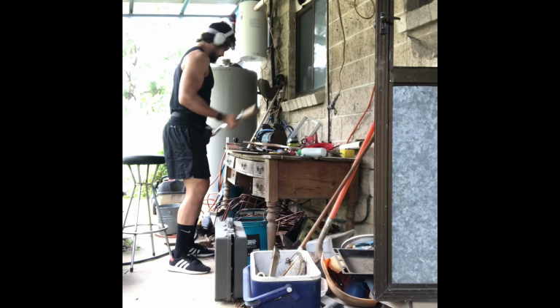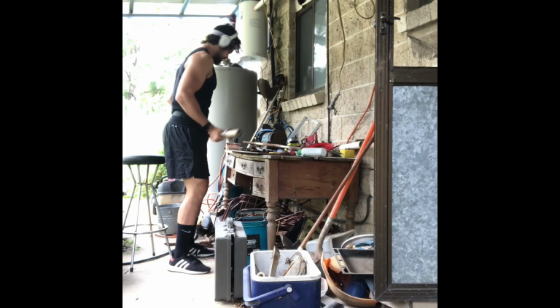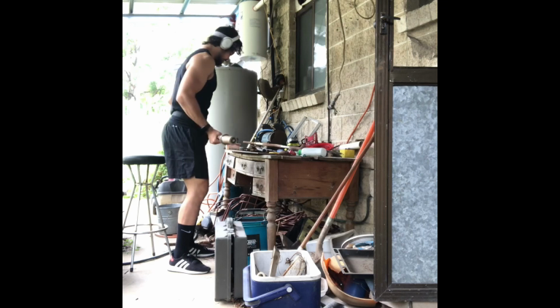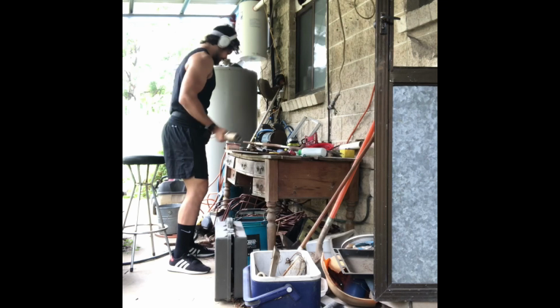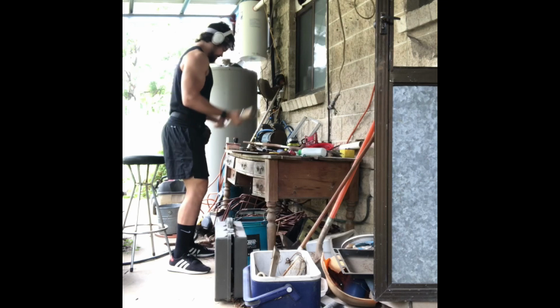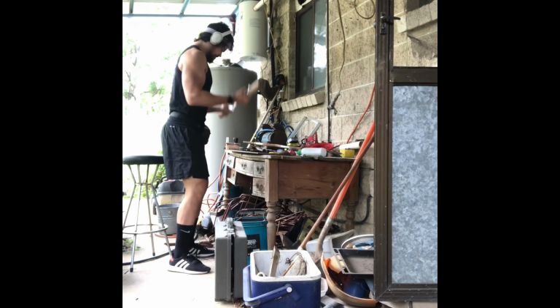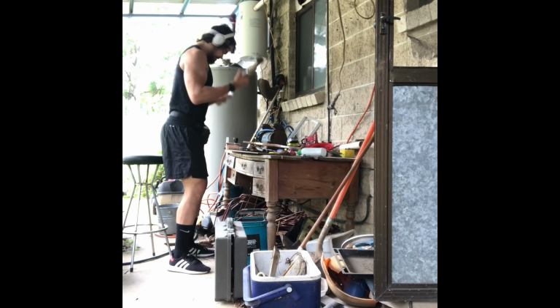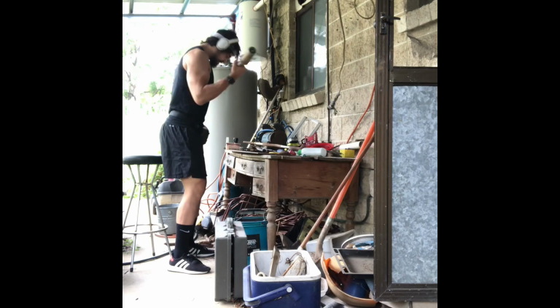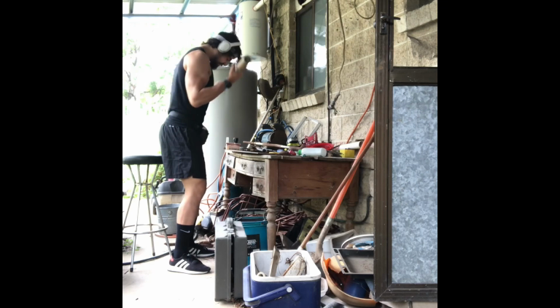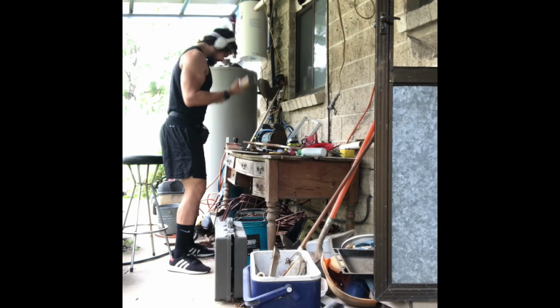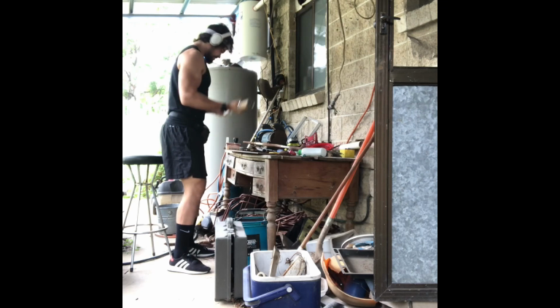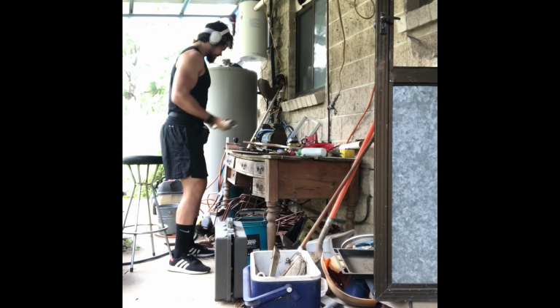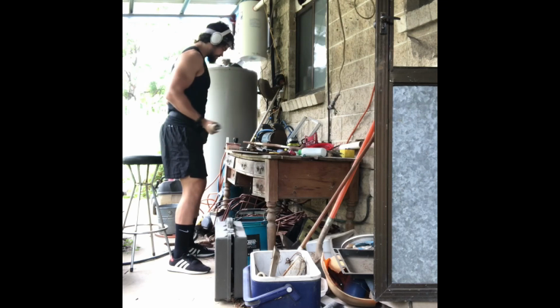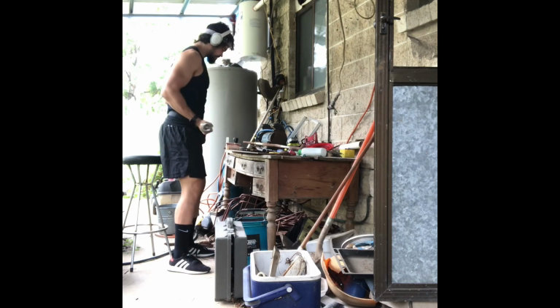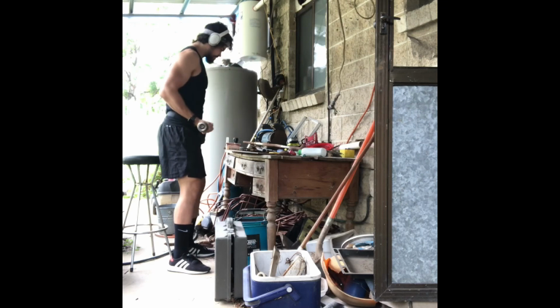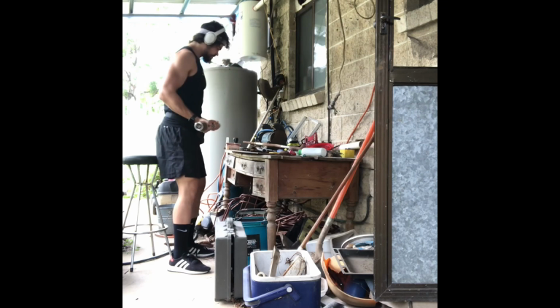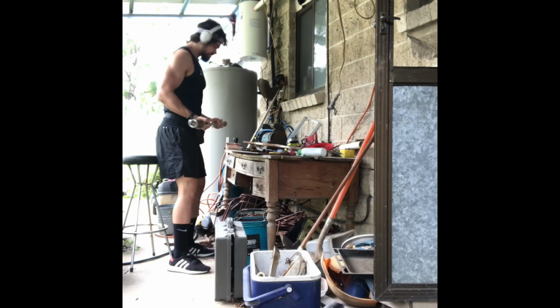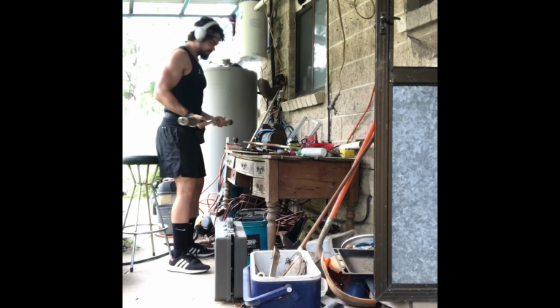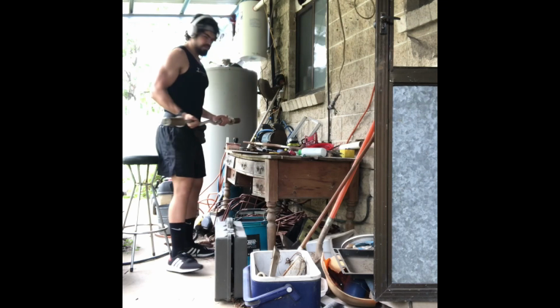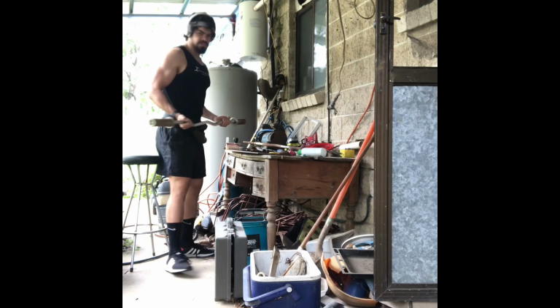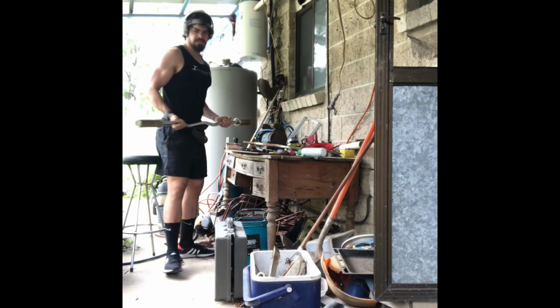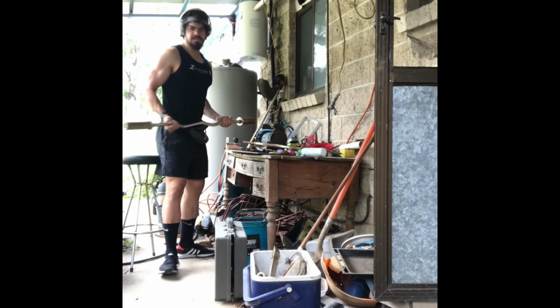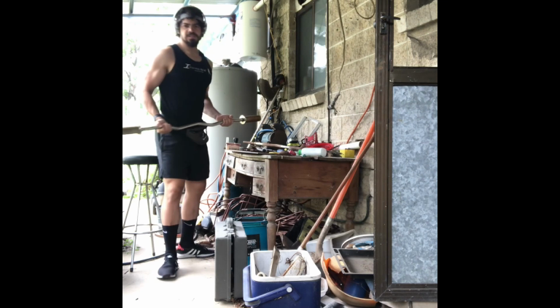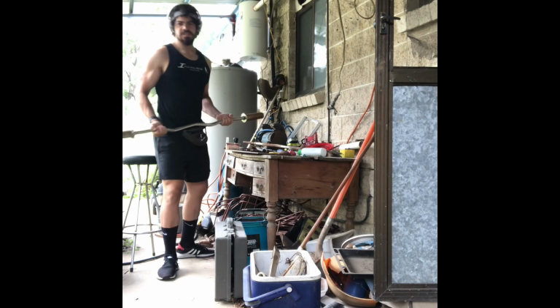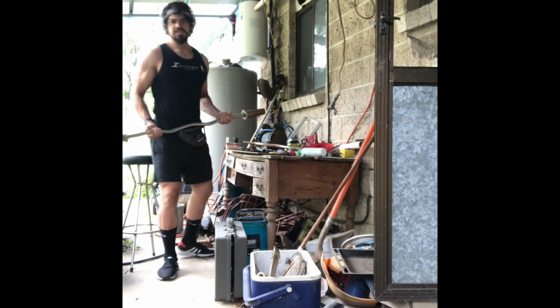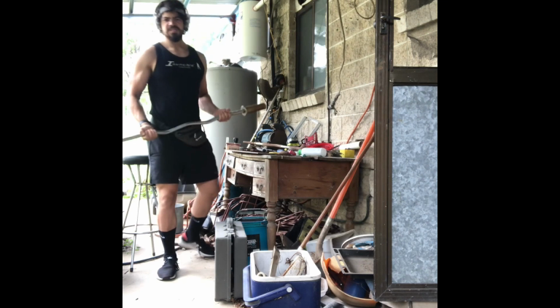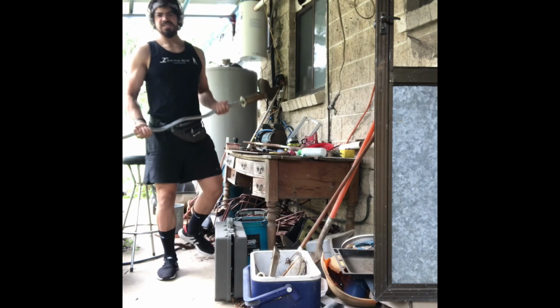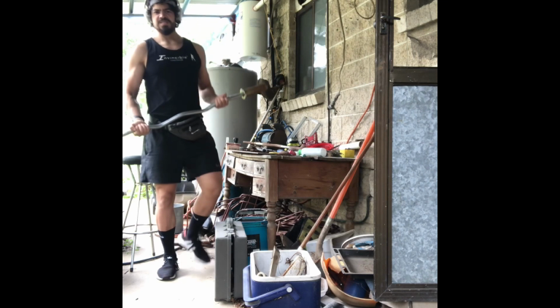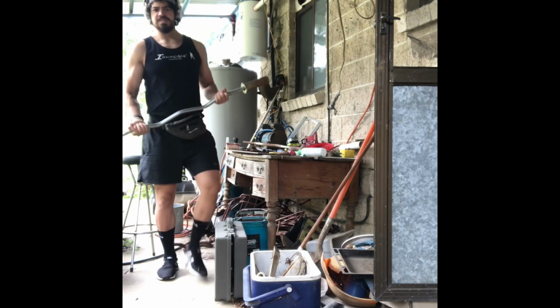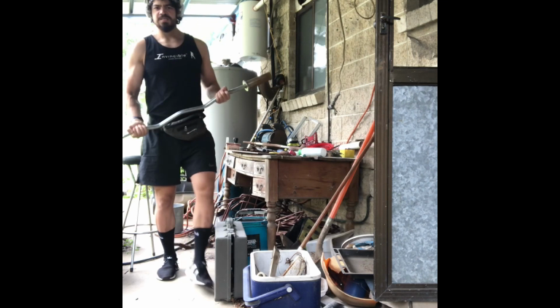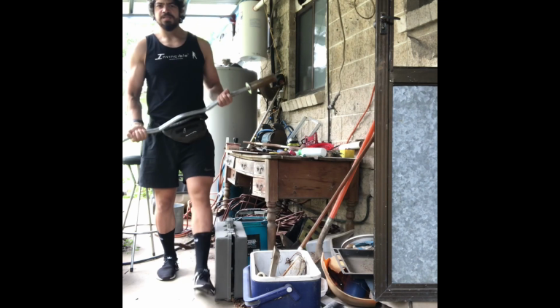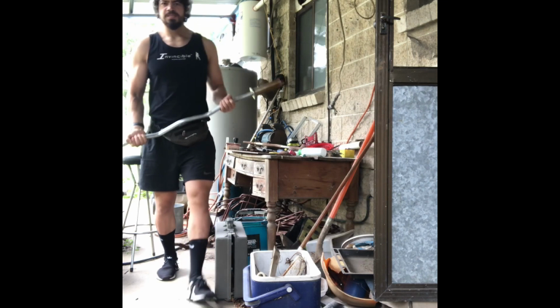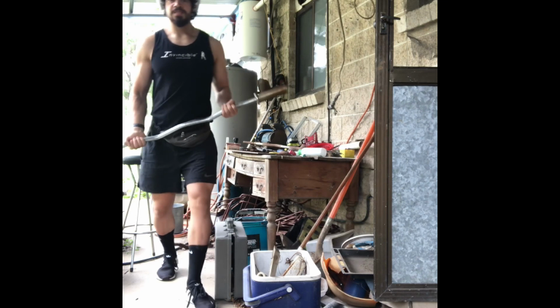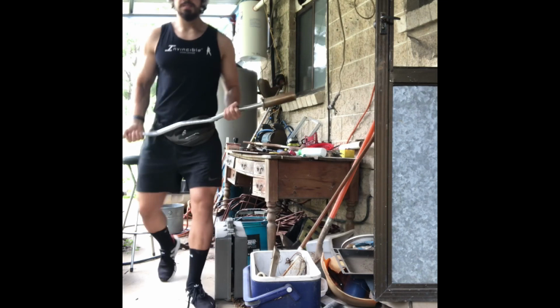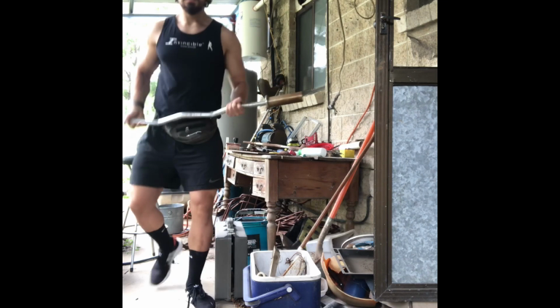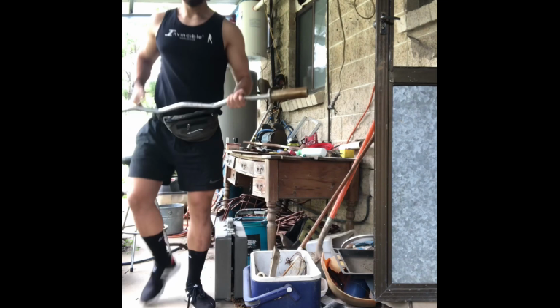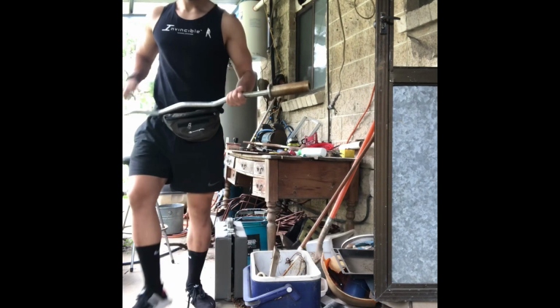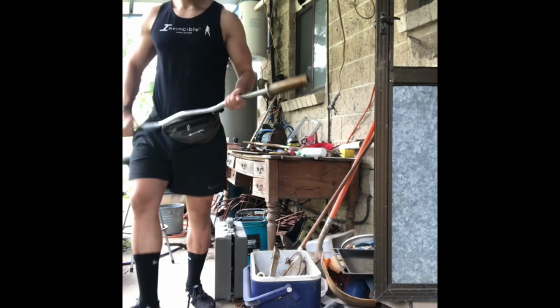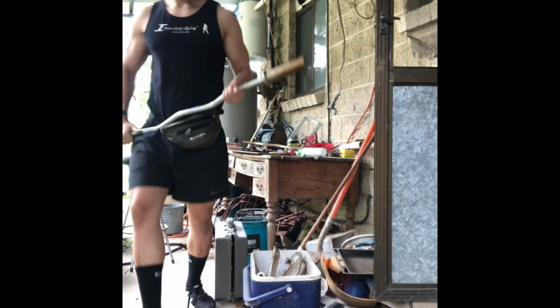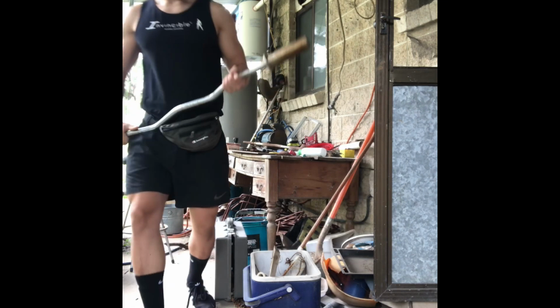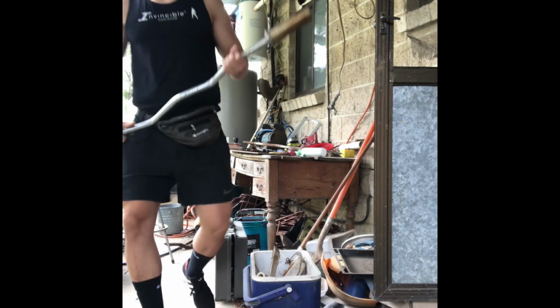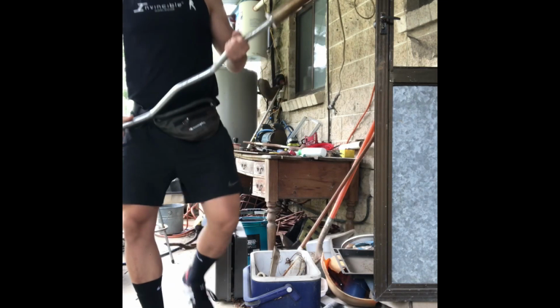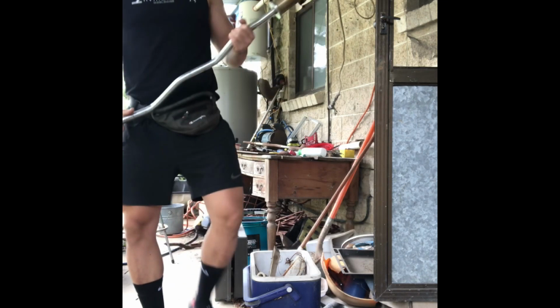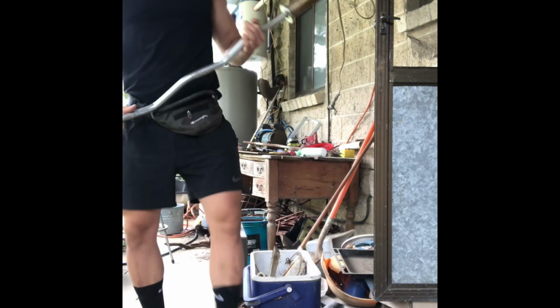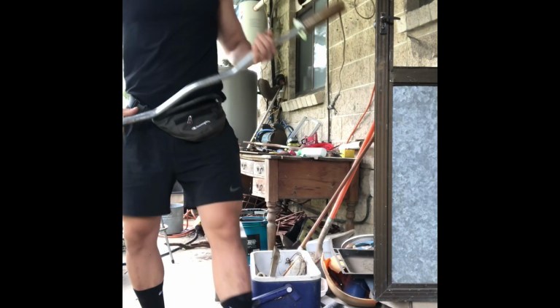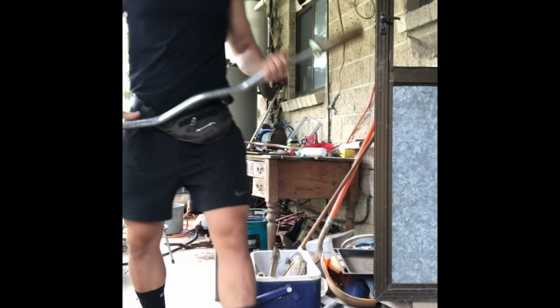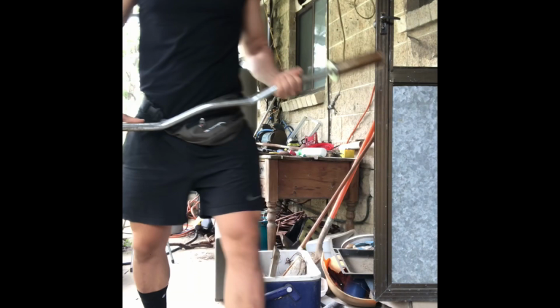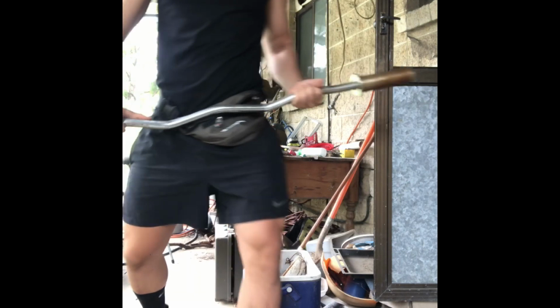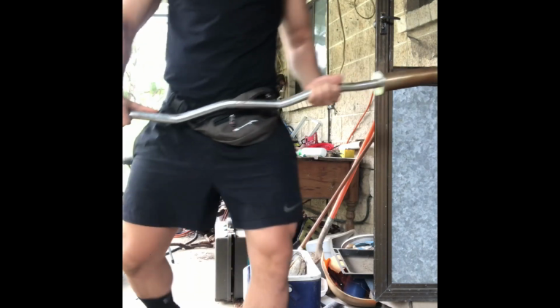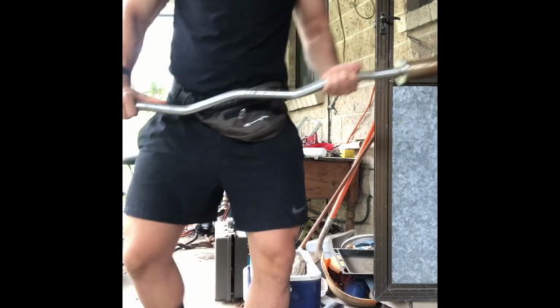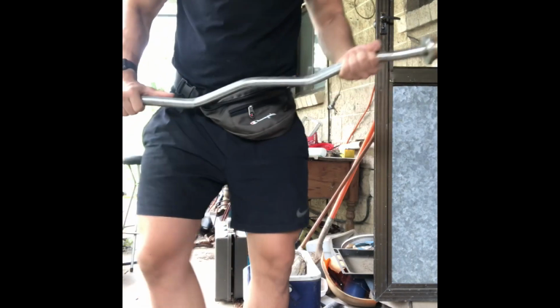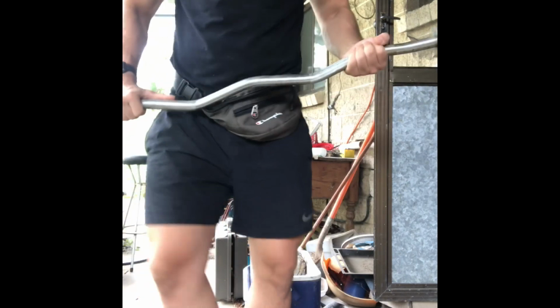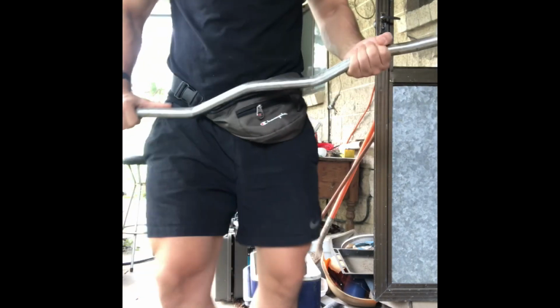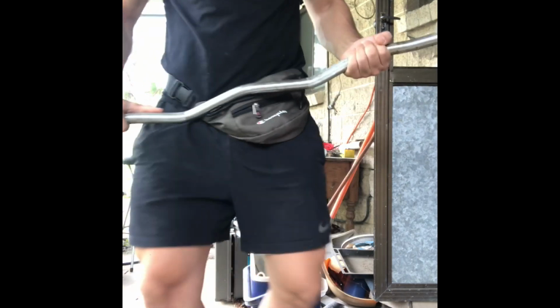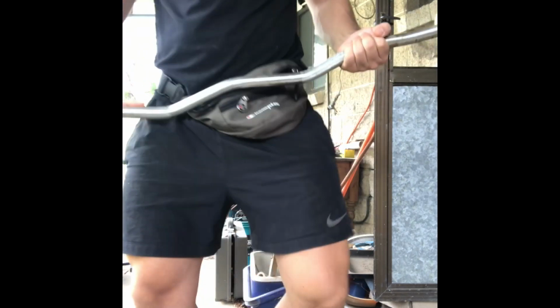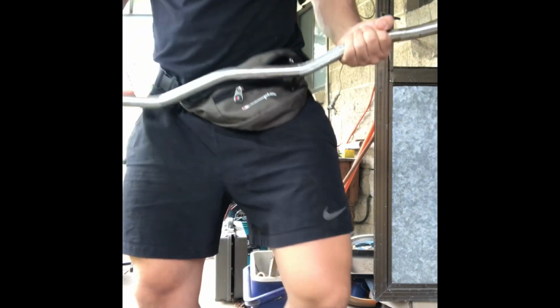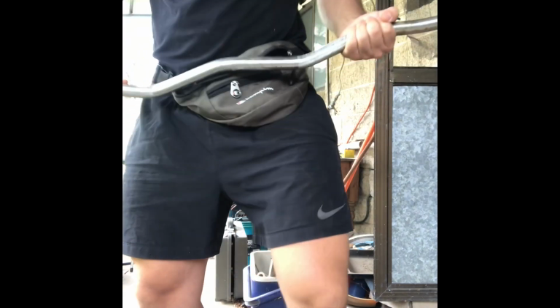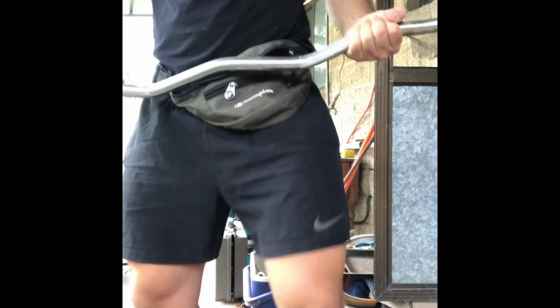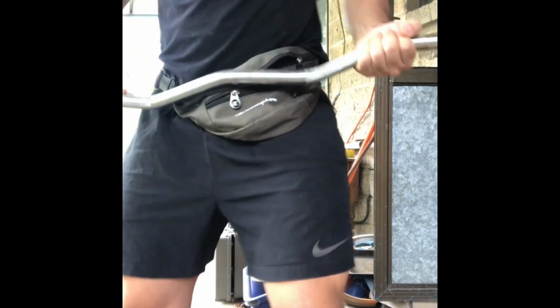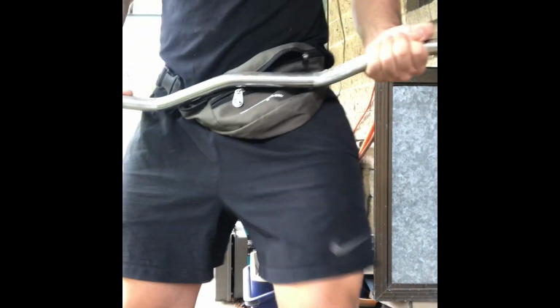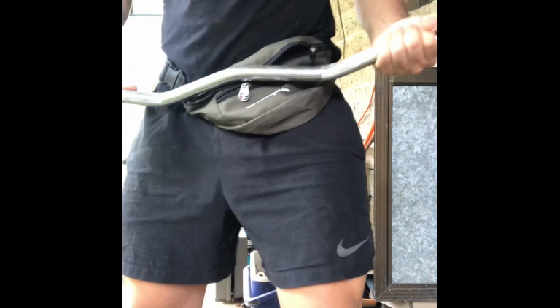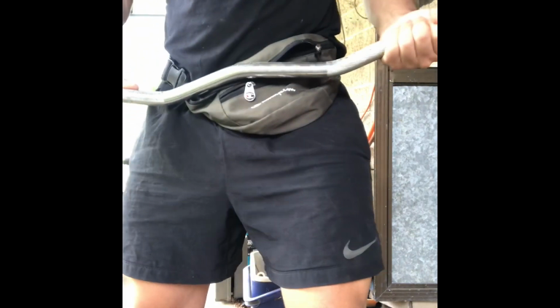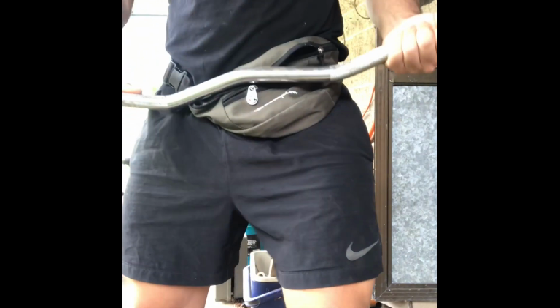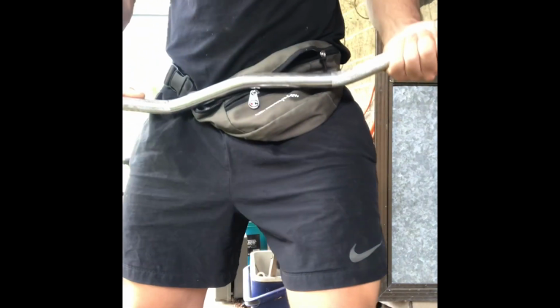And as you can see — shiny new barbell, completely fixed! Just like that. Thank you.